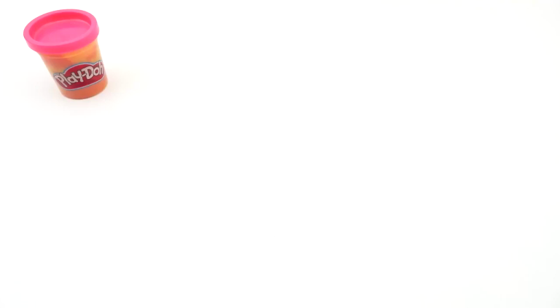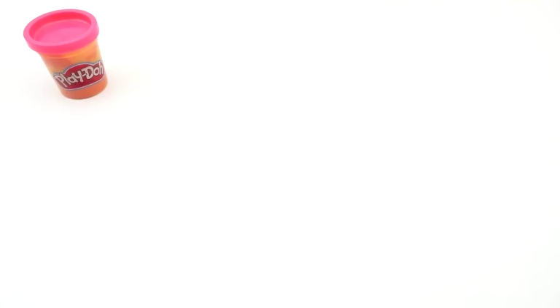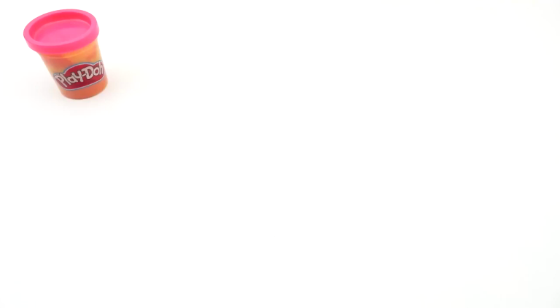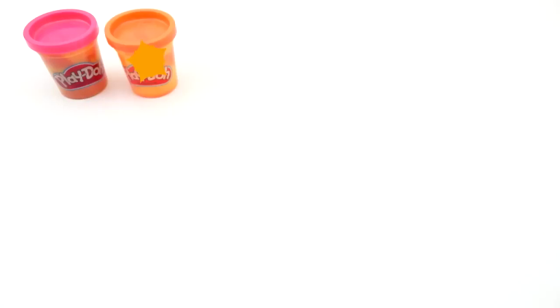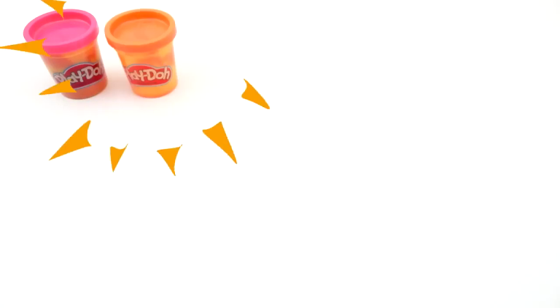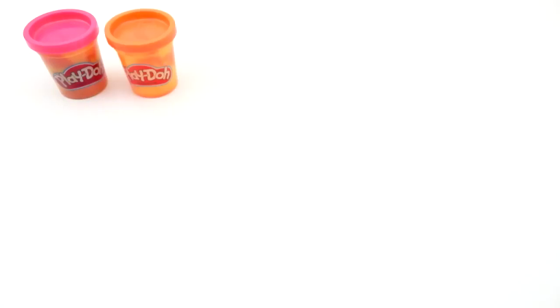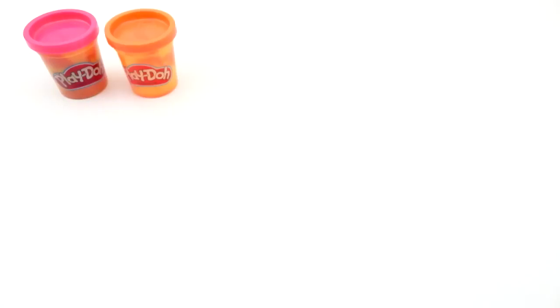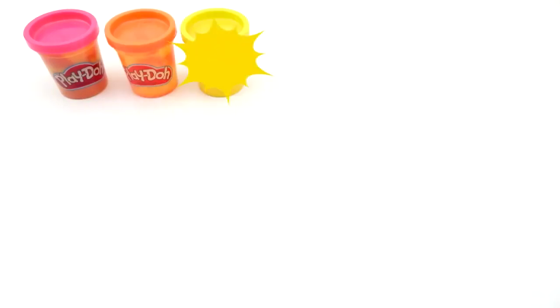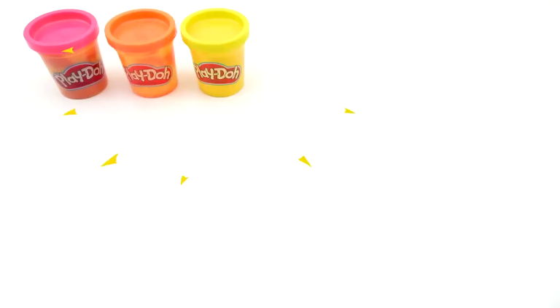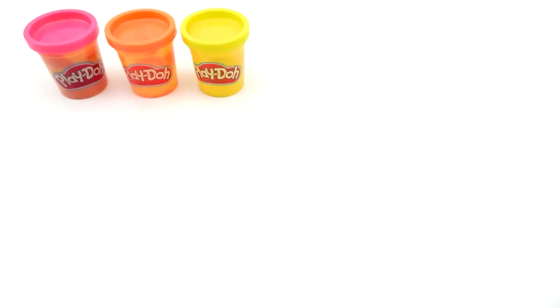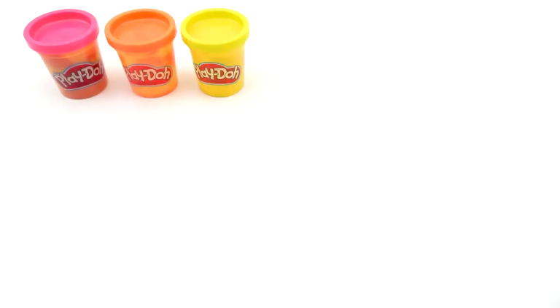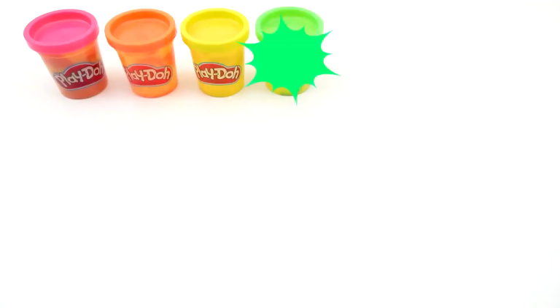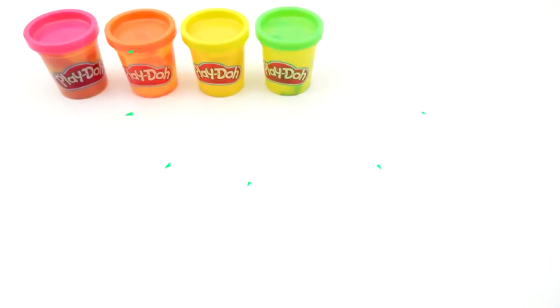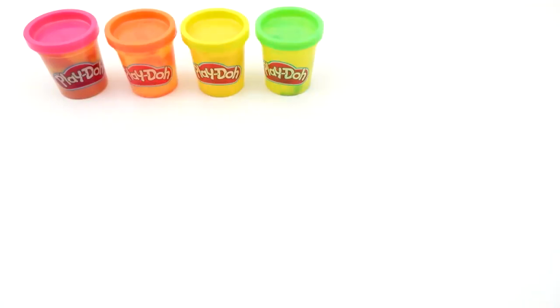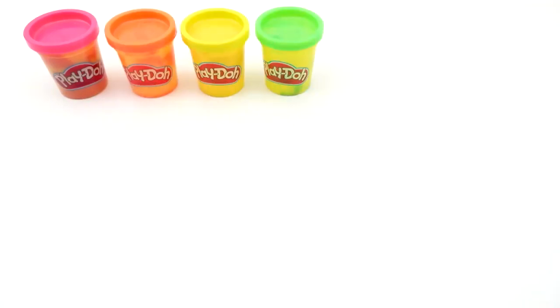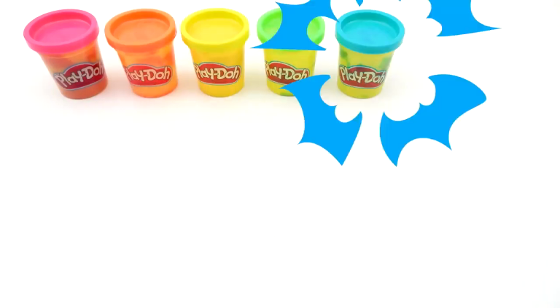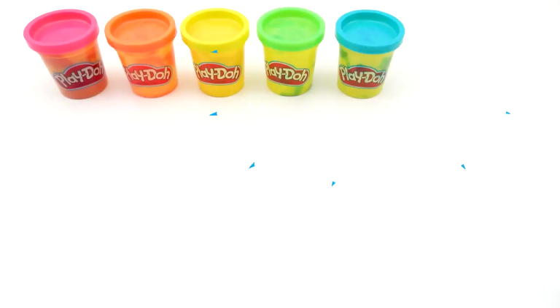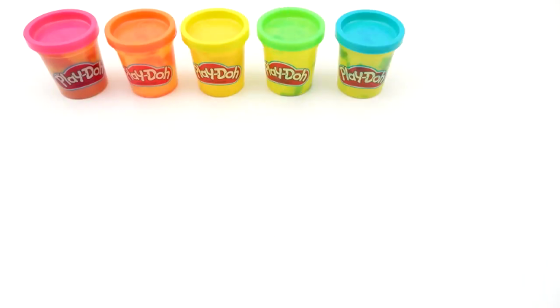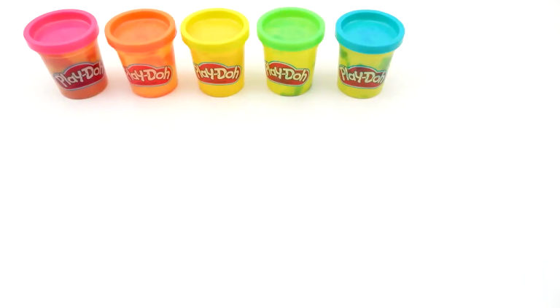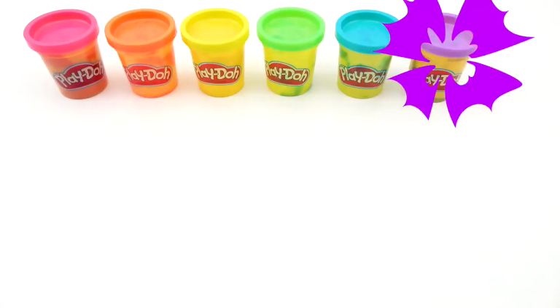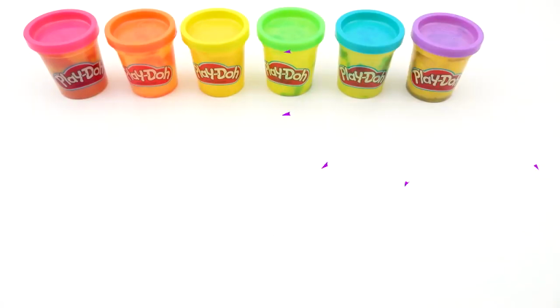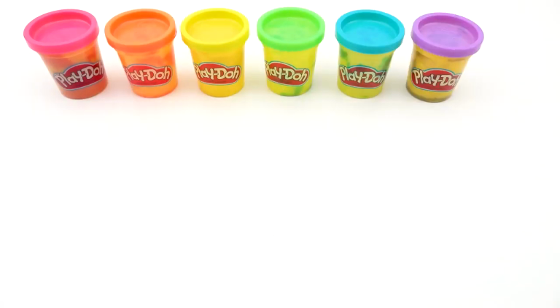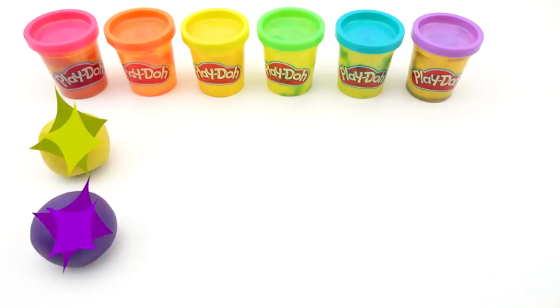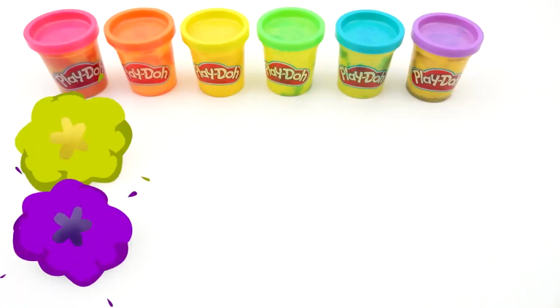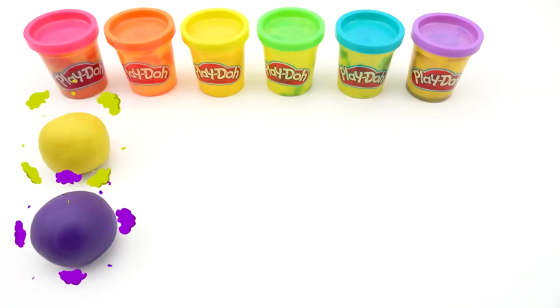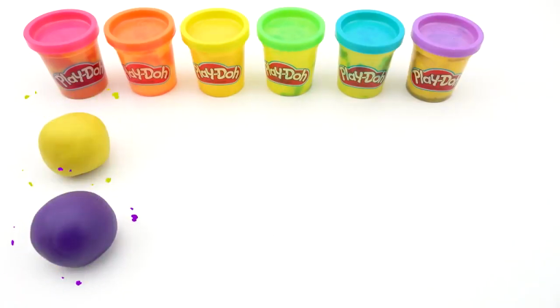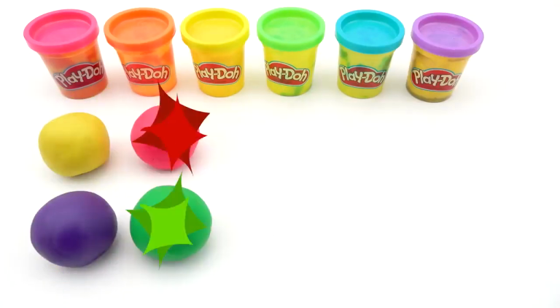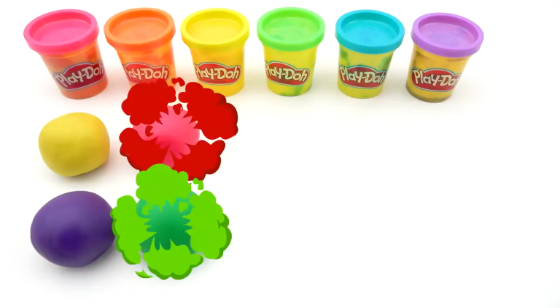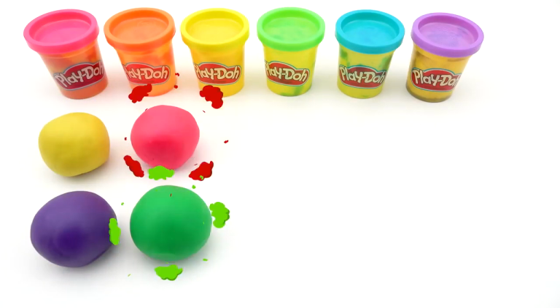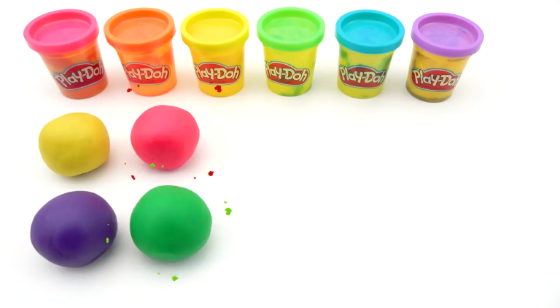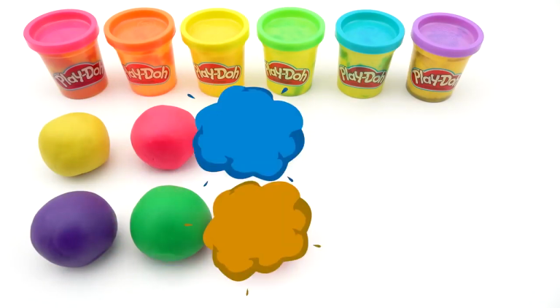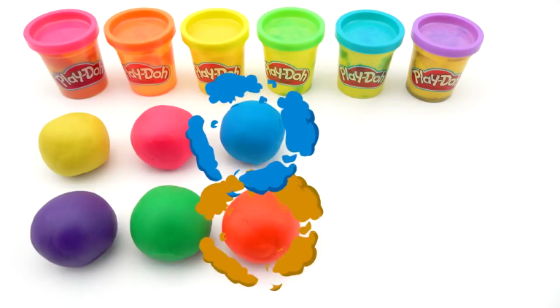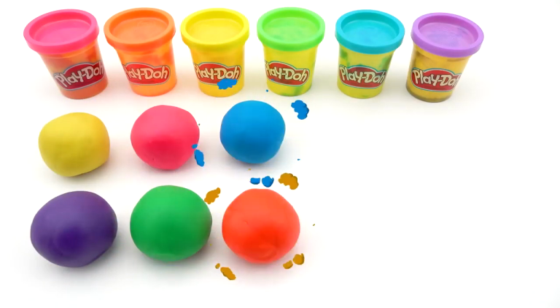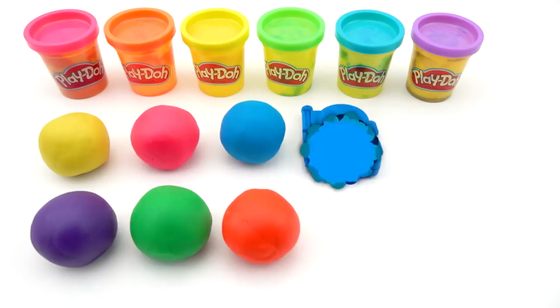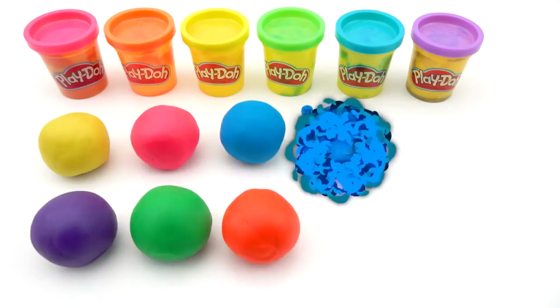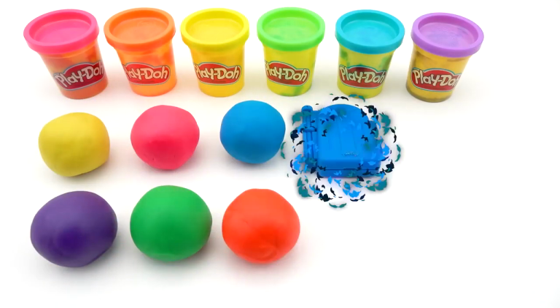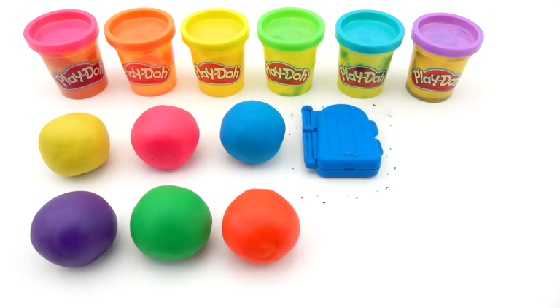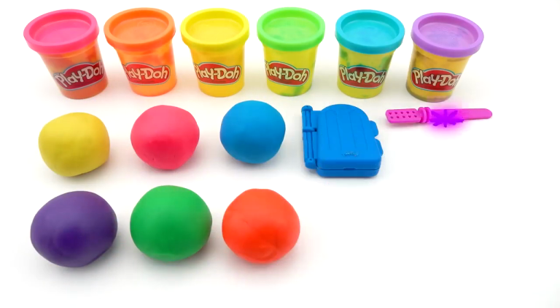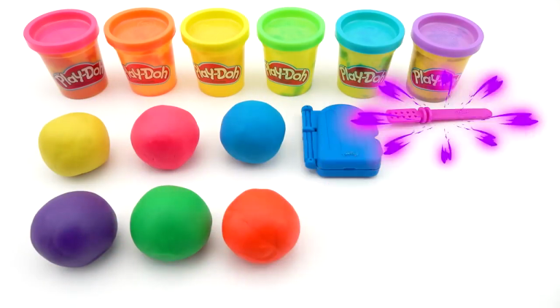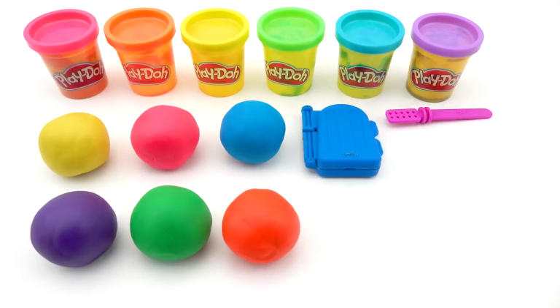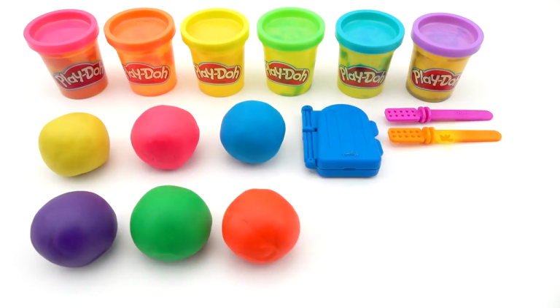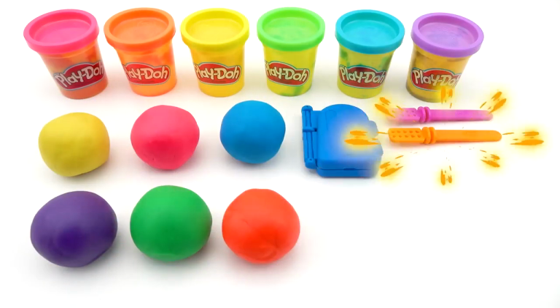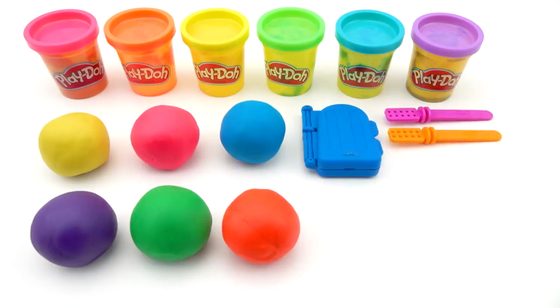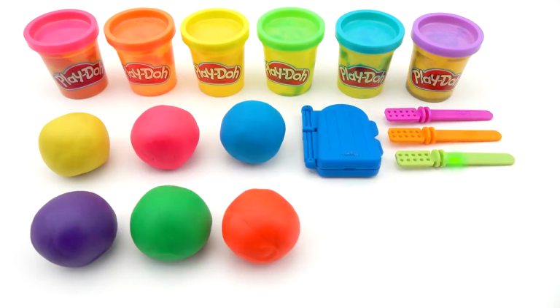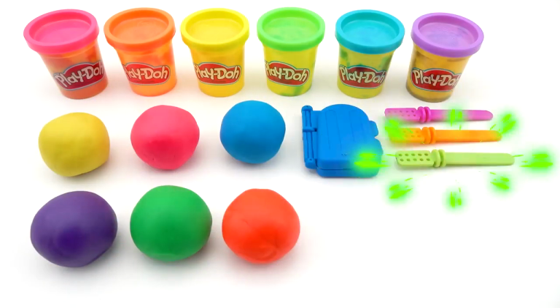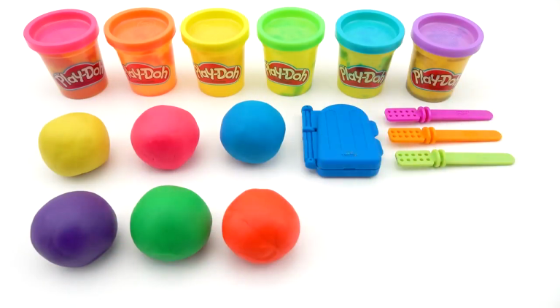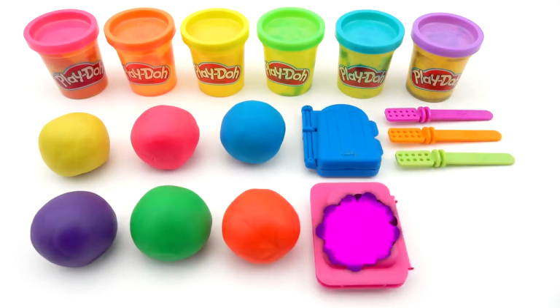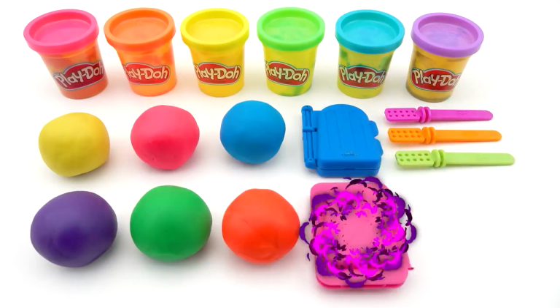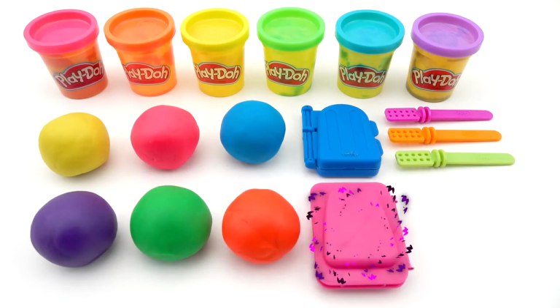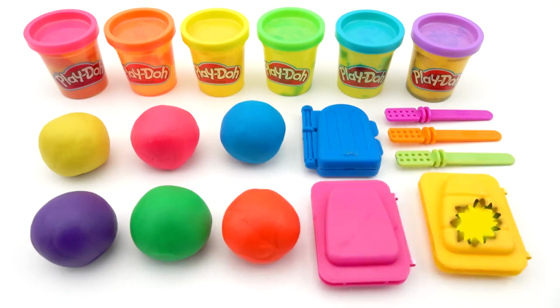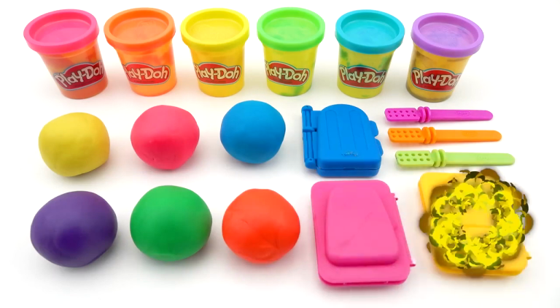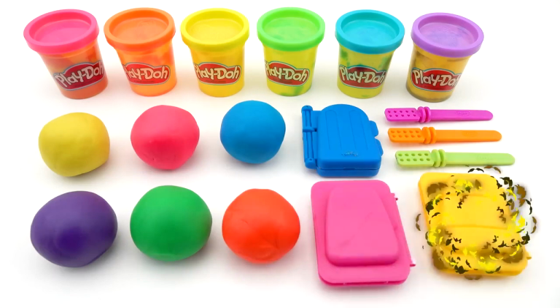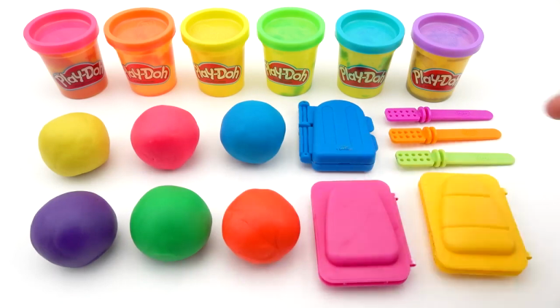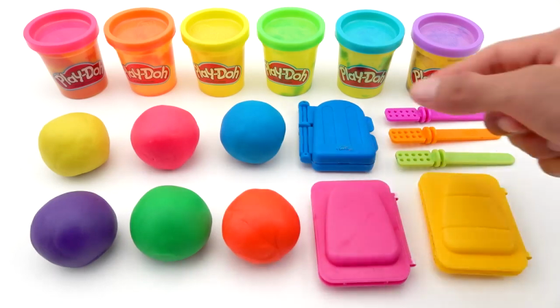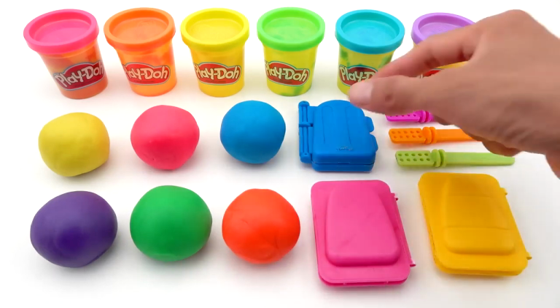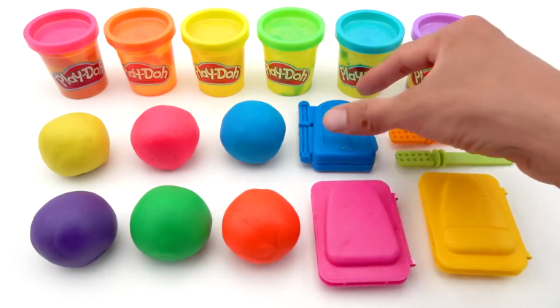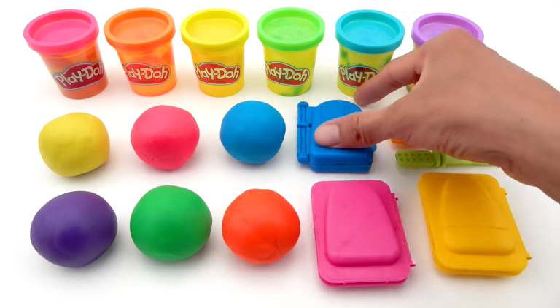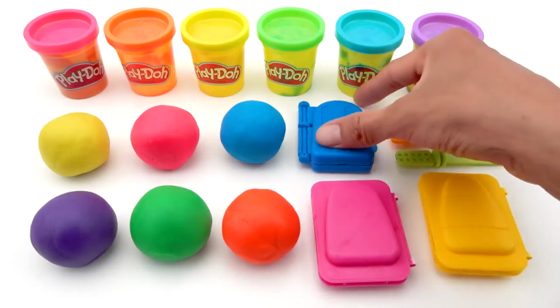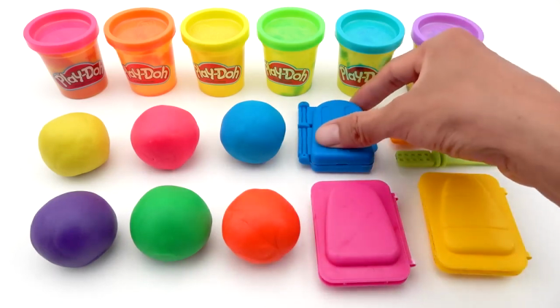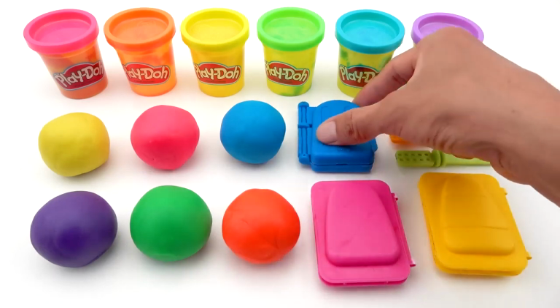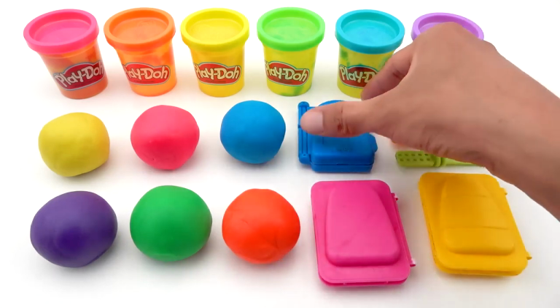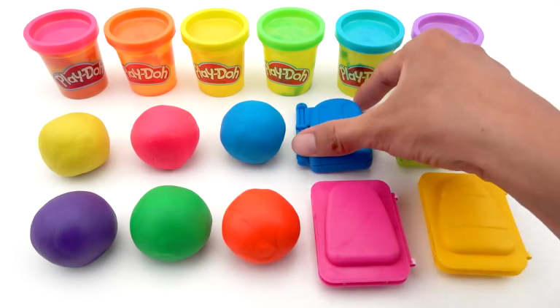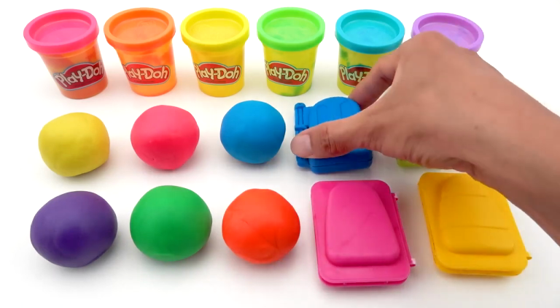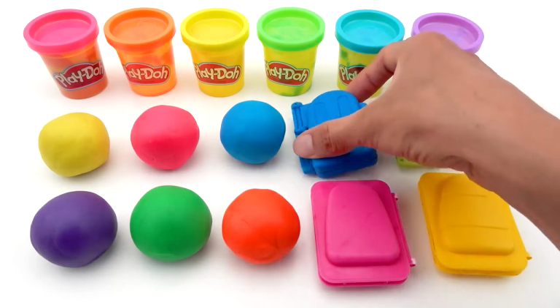Hello everyone! Today we will make exciting clay model ice creams.